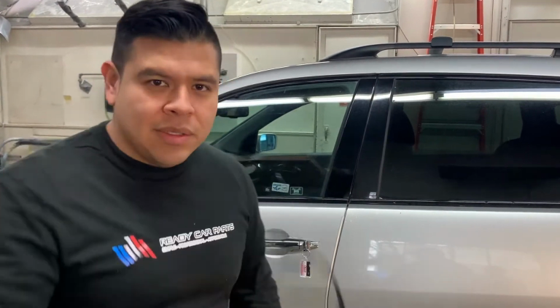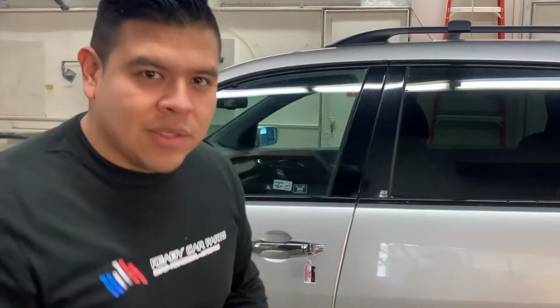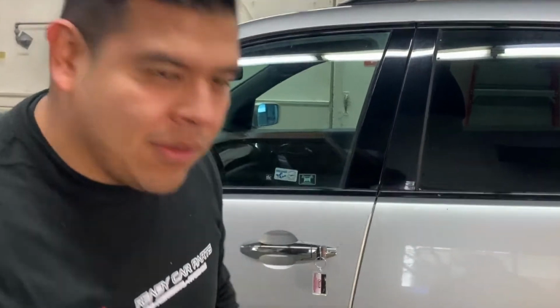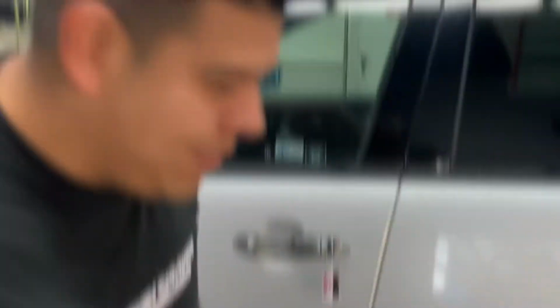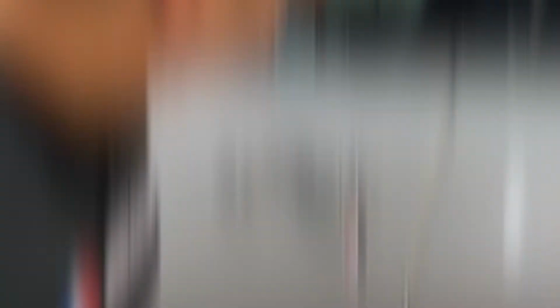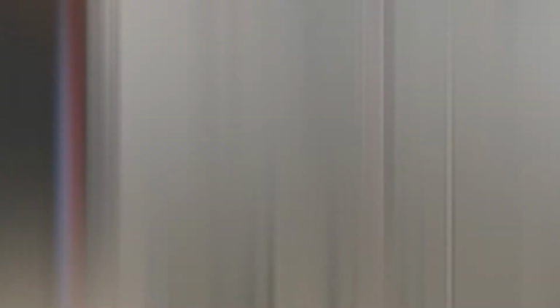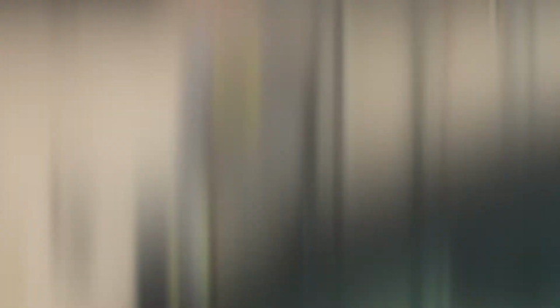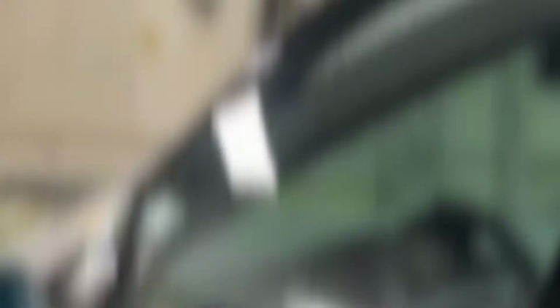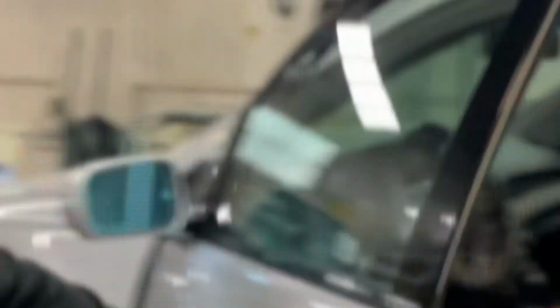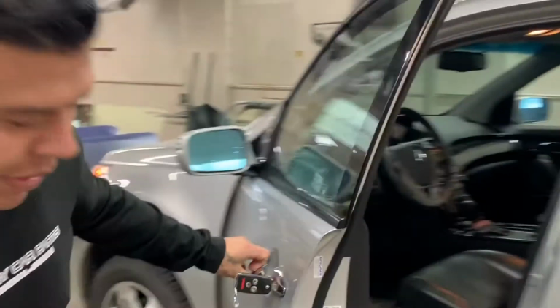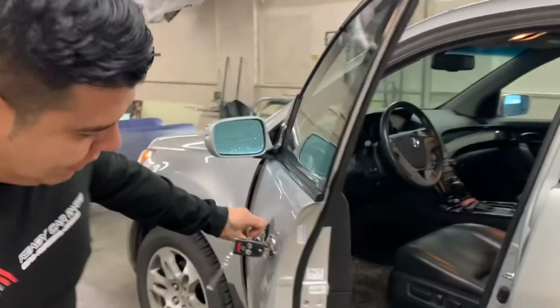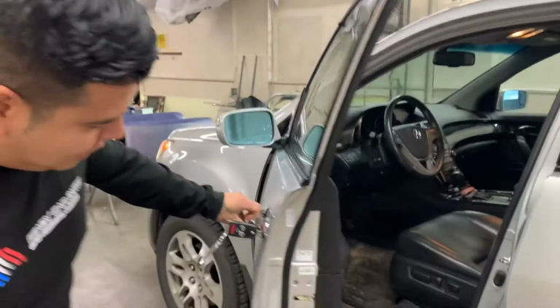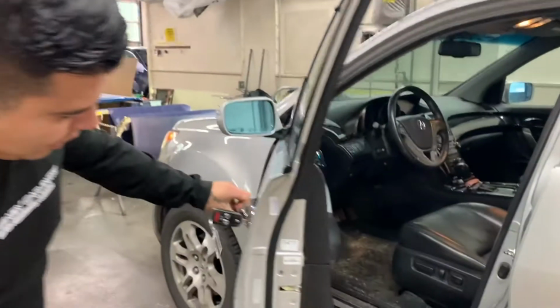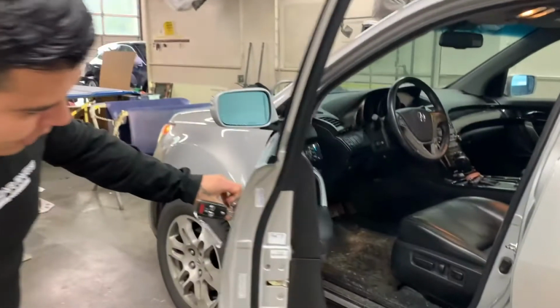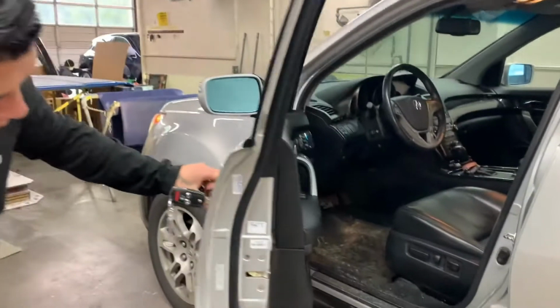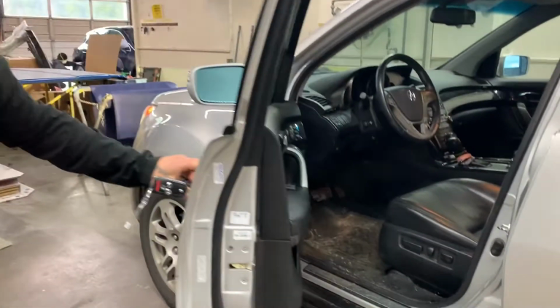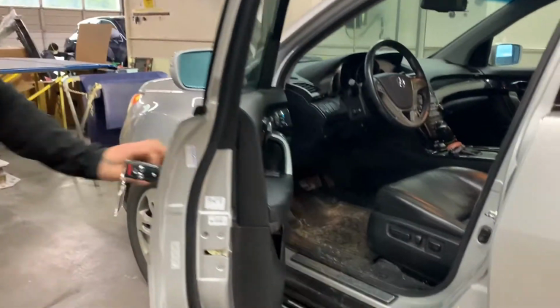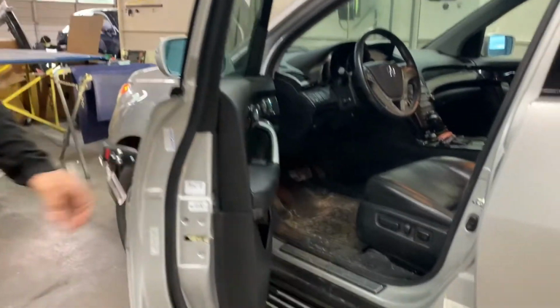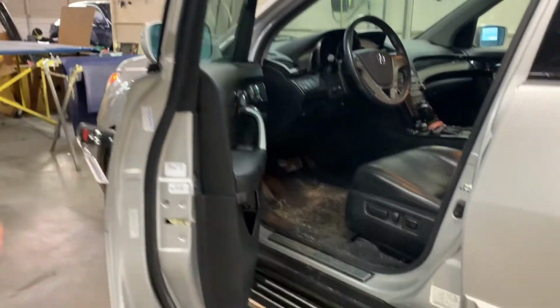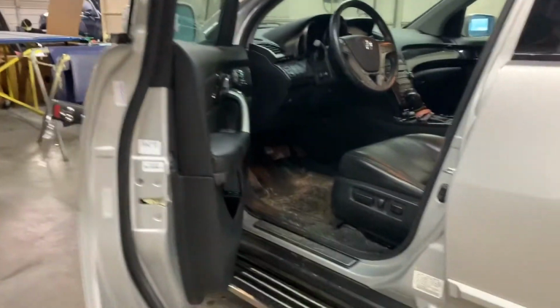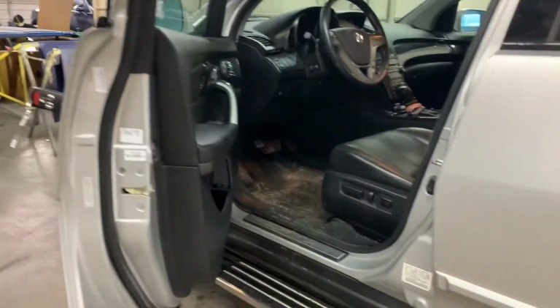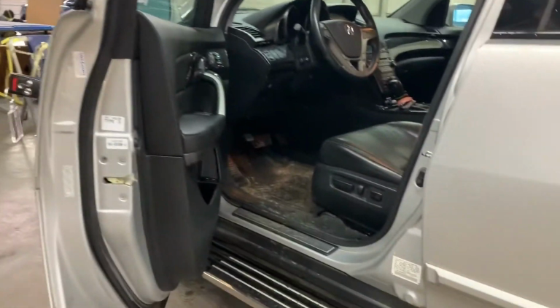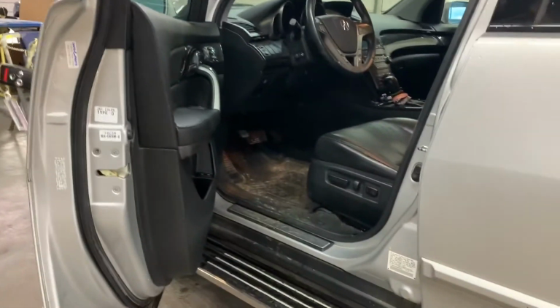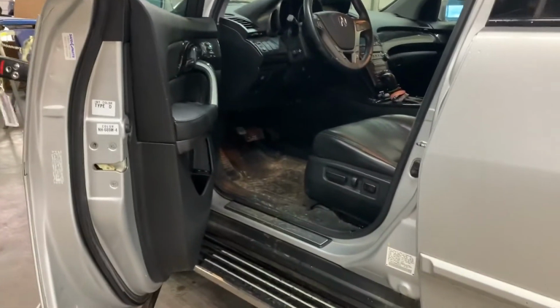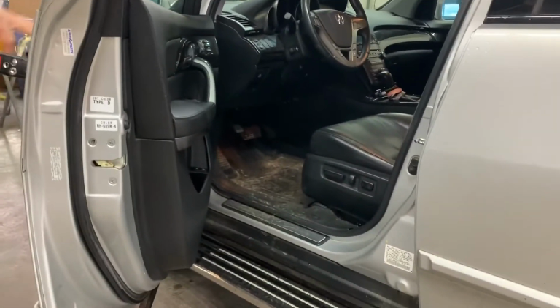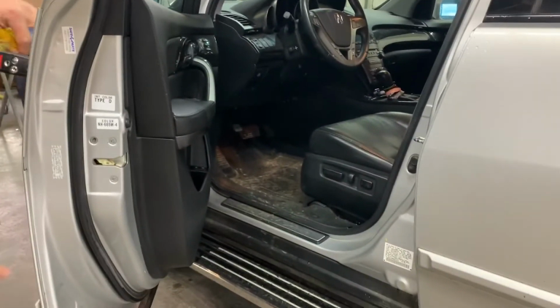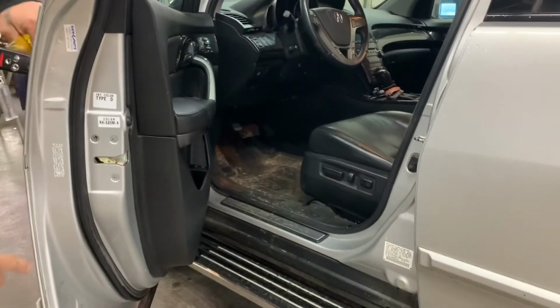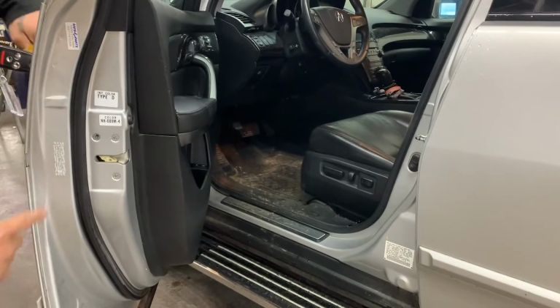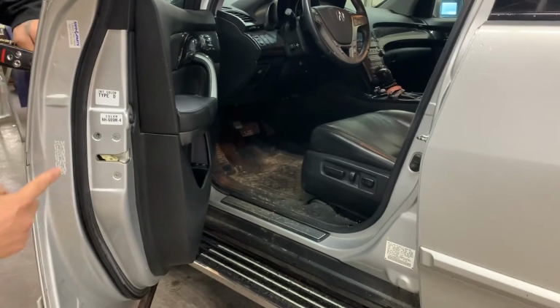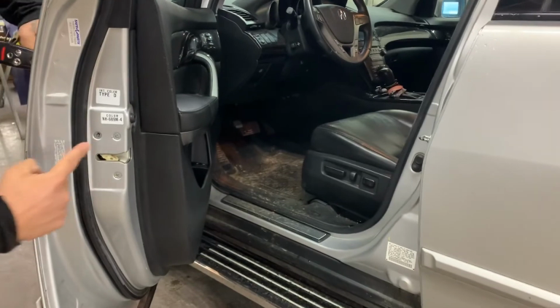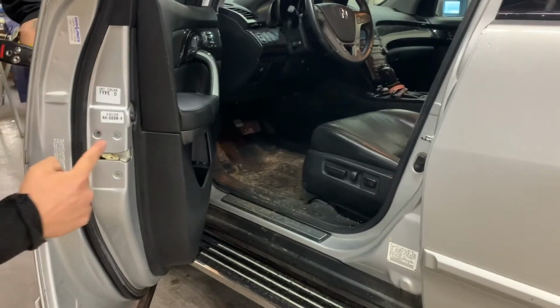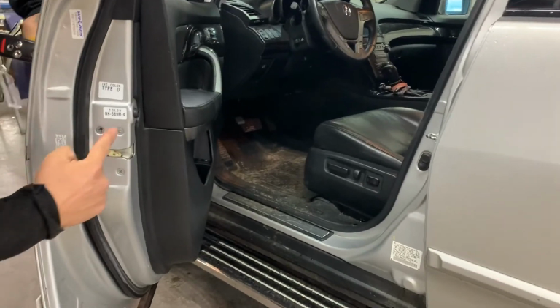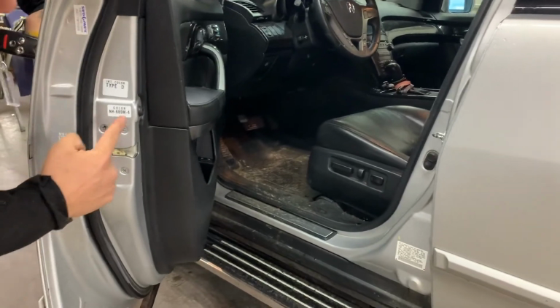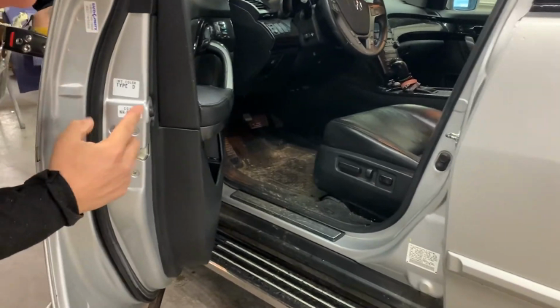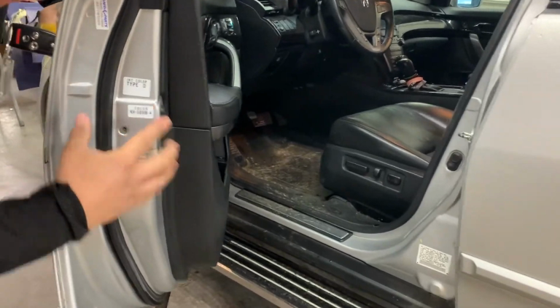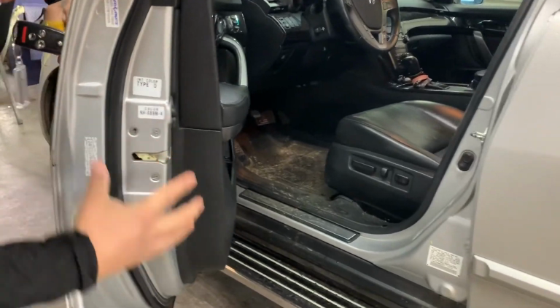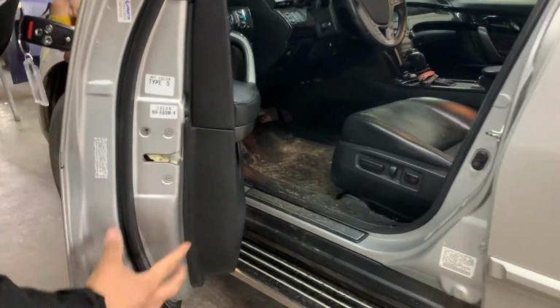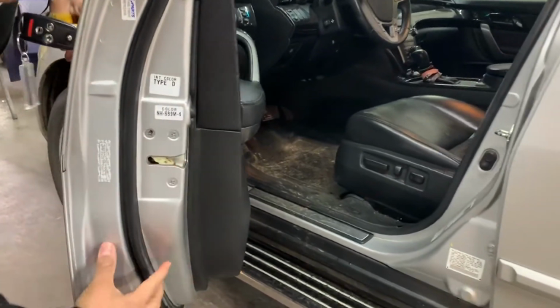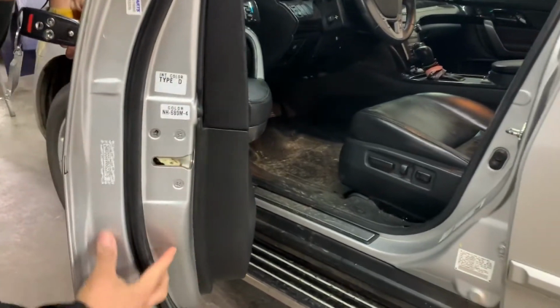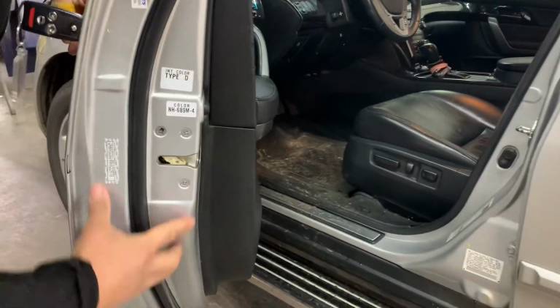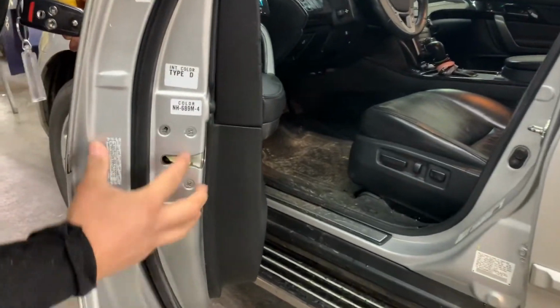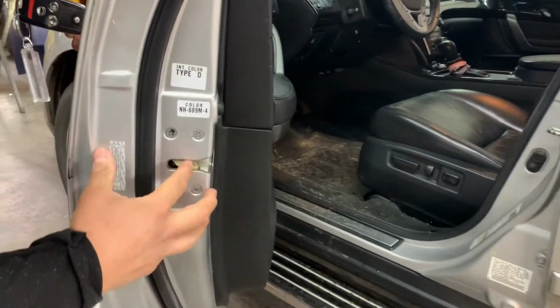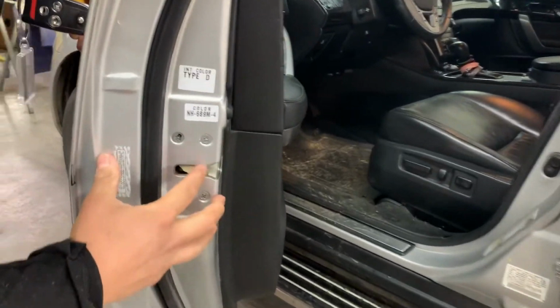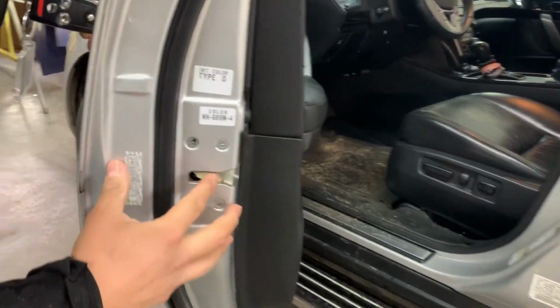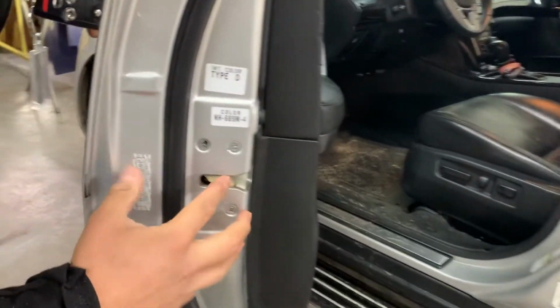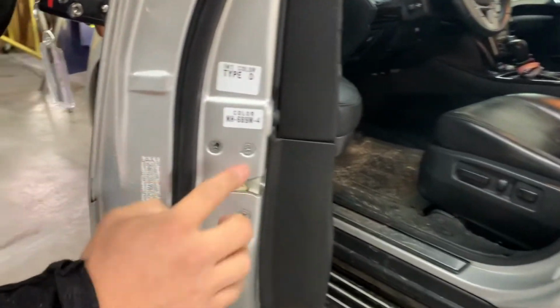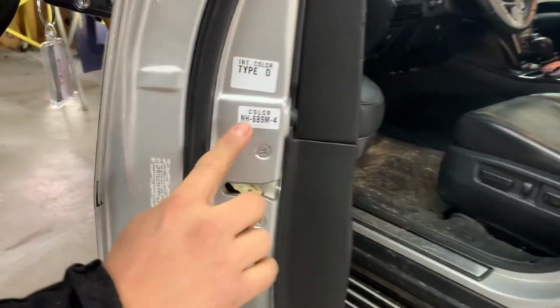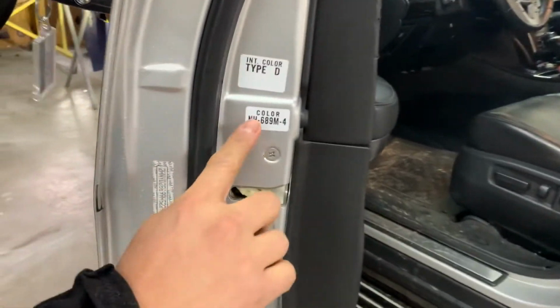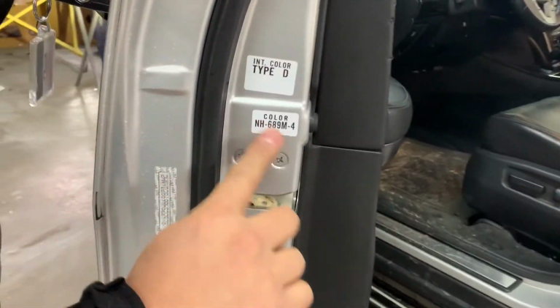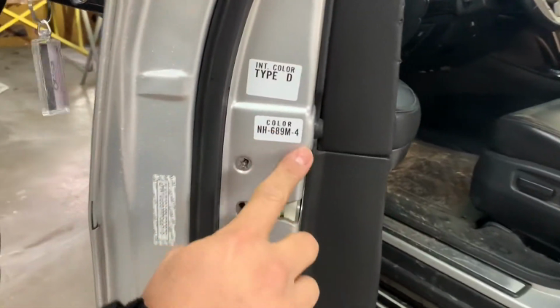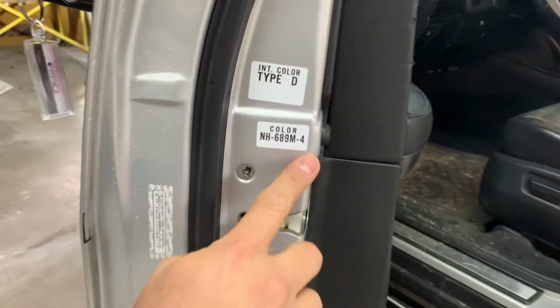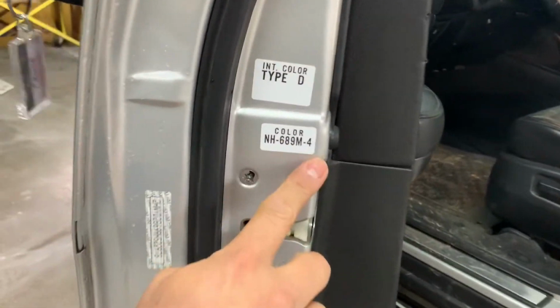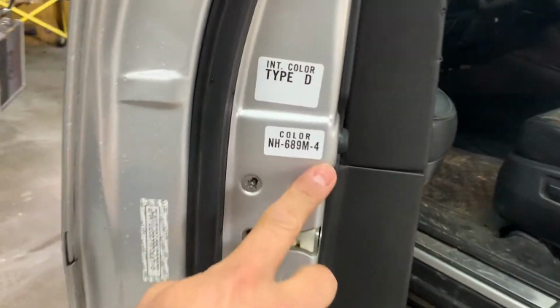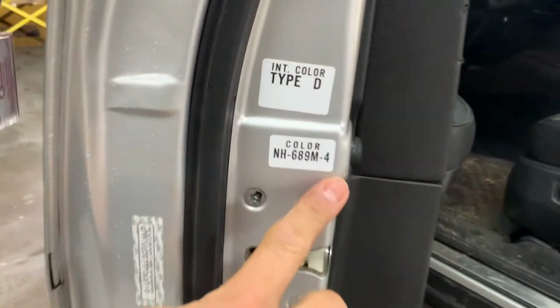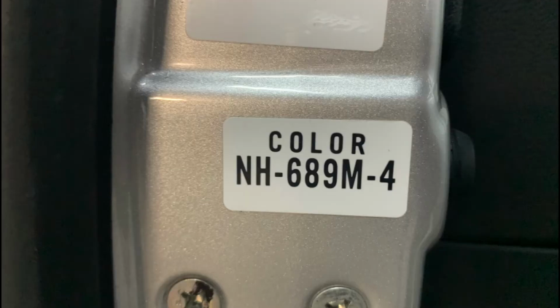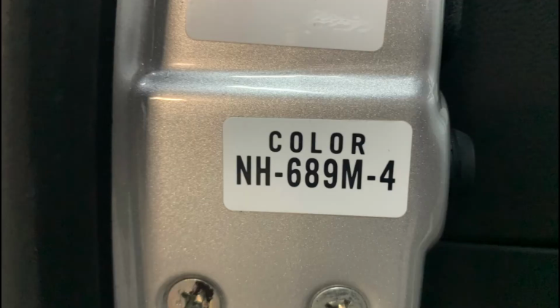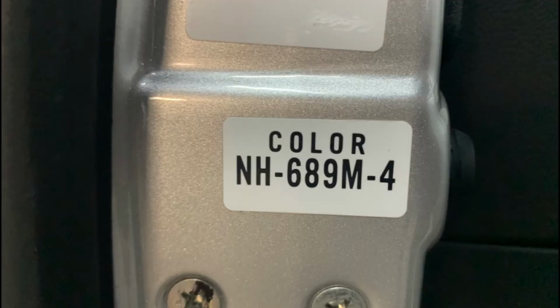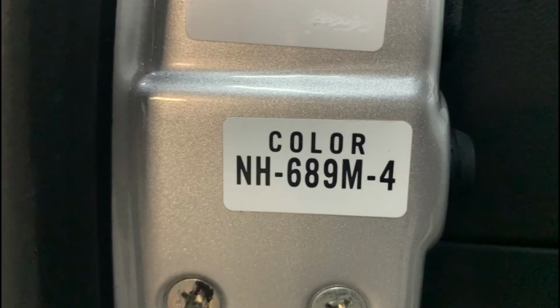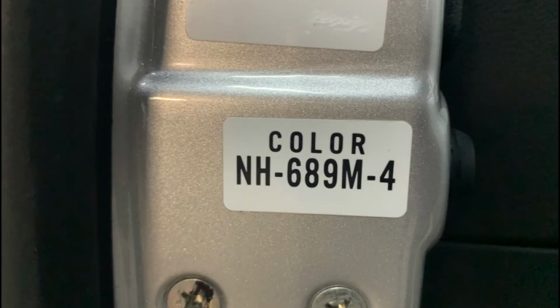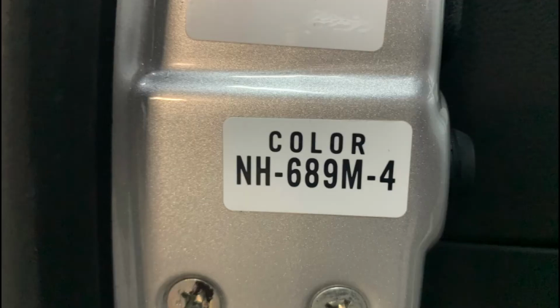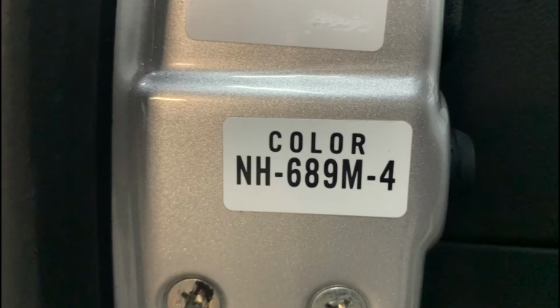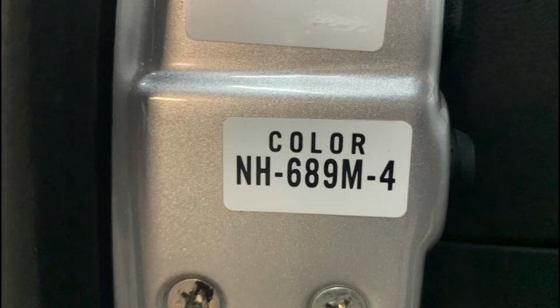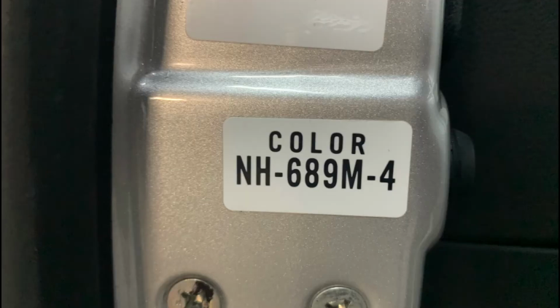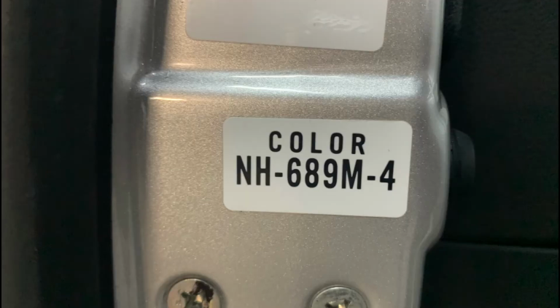Let's go. Open the driver's door. There's going to be an information label on the actual door jamb. It's going to say color, and that is your paint coat.